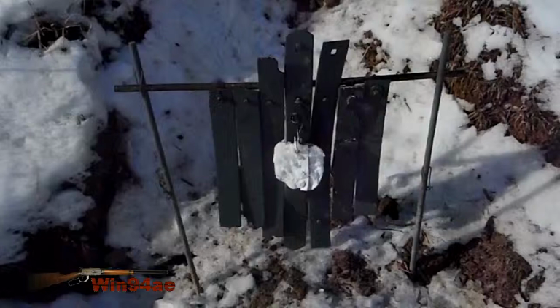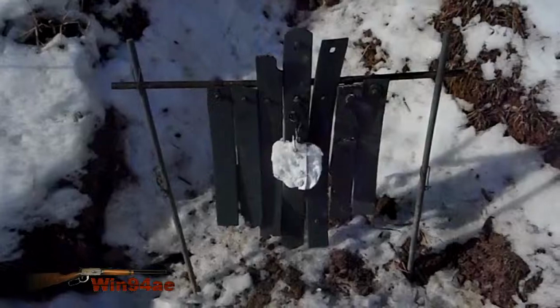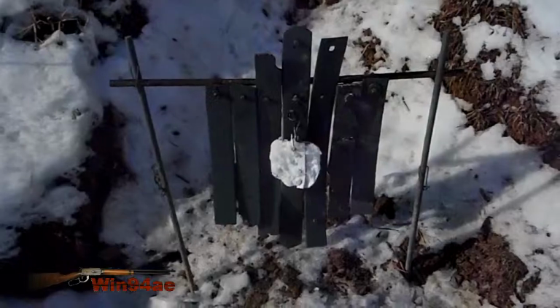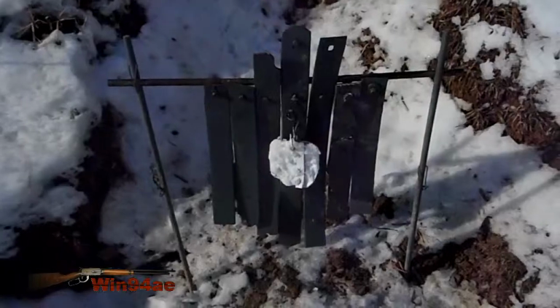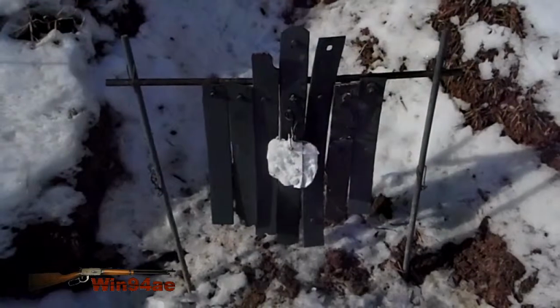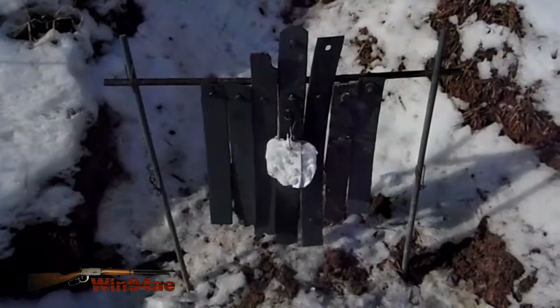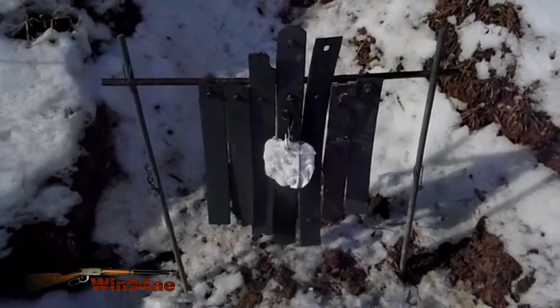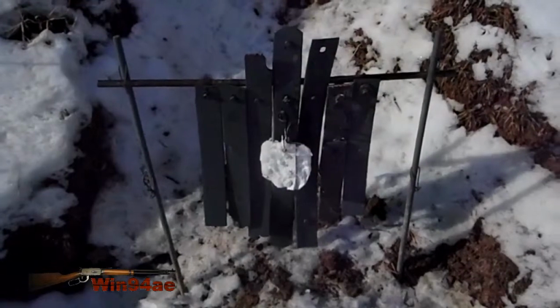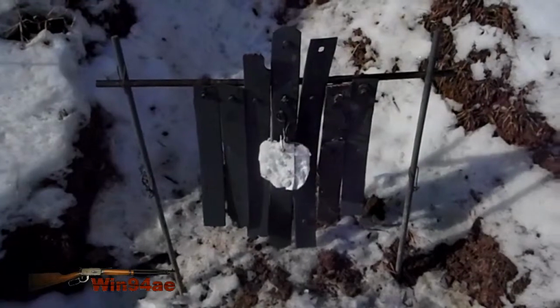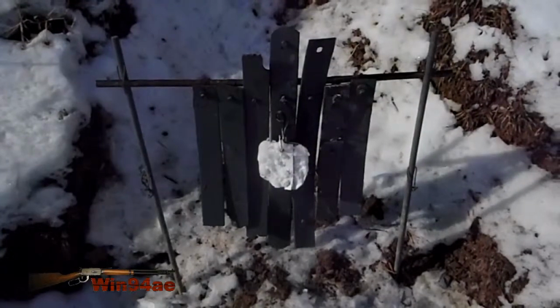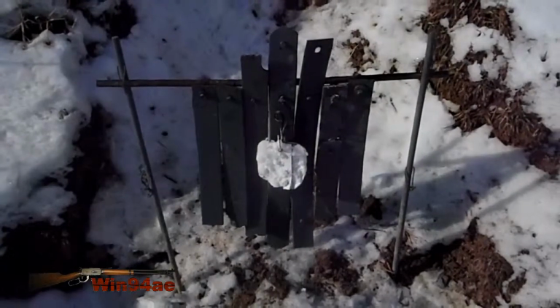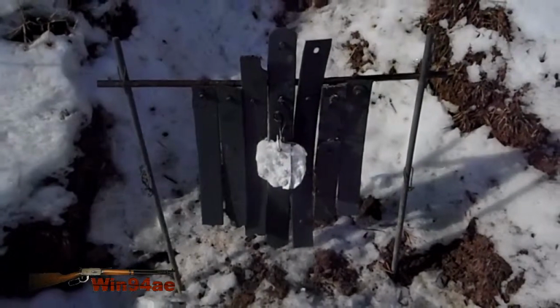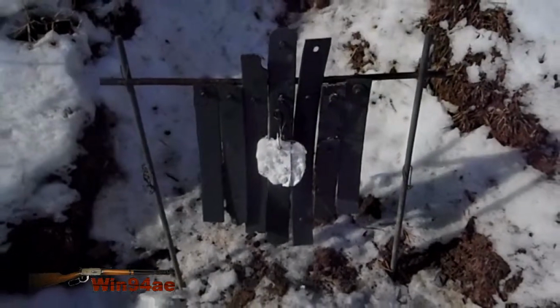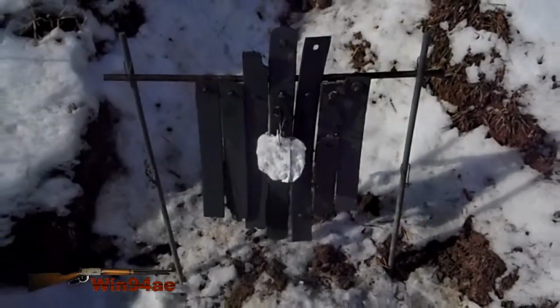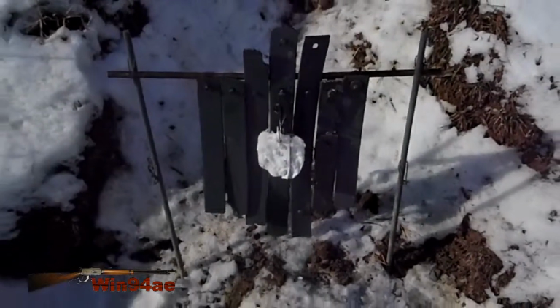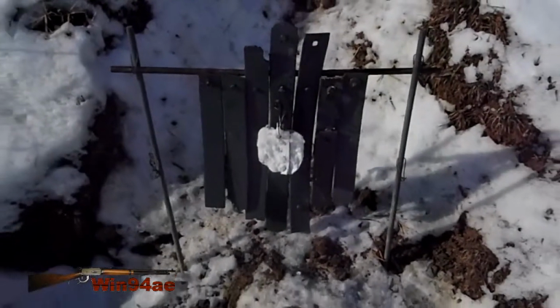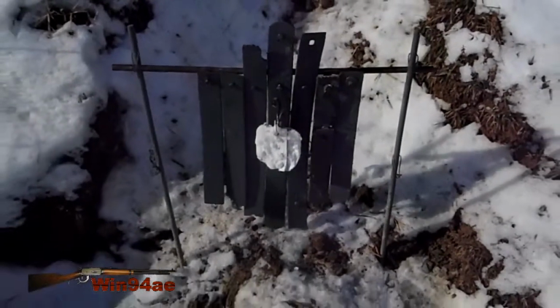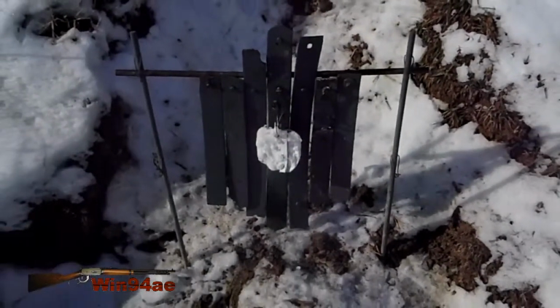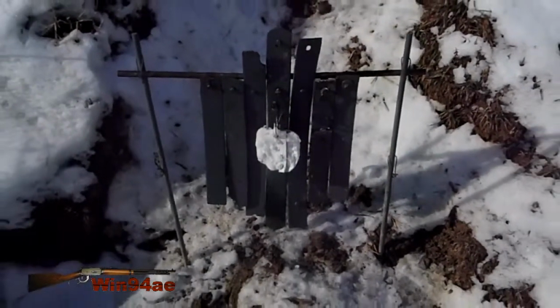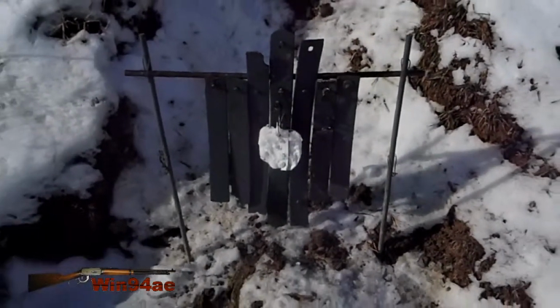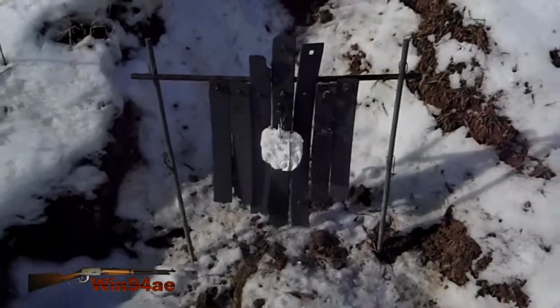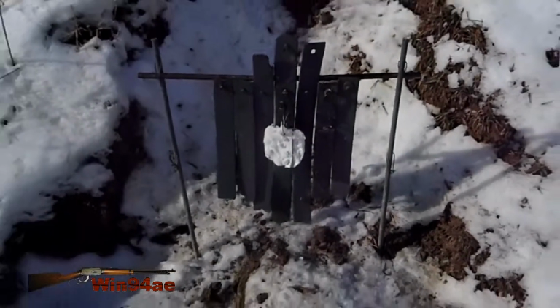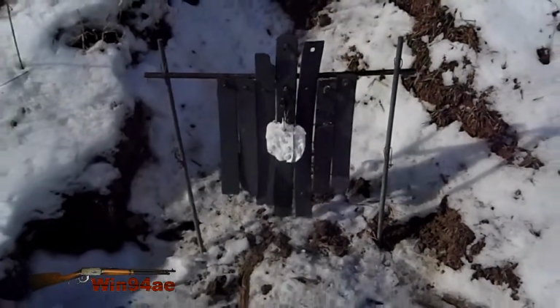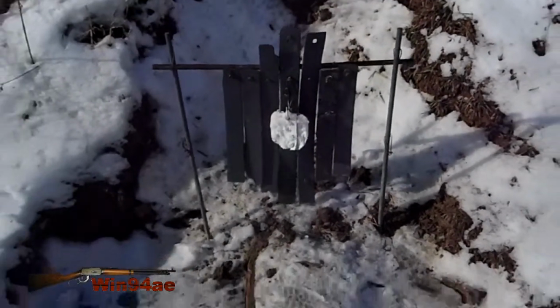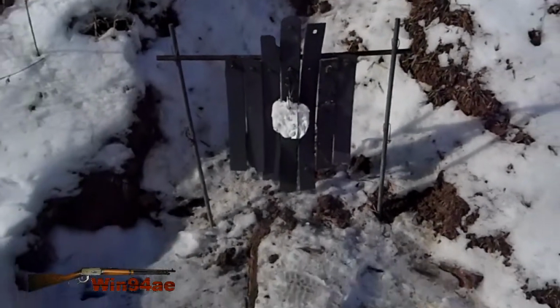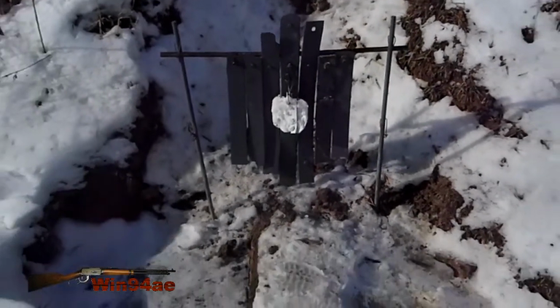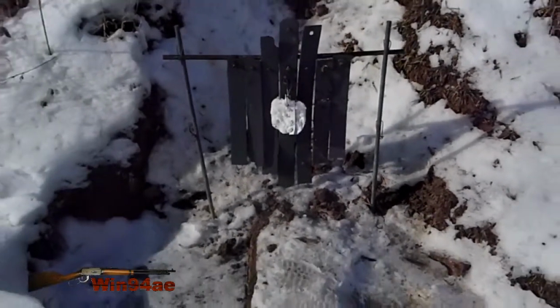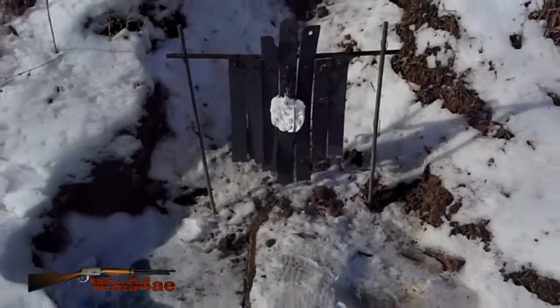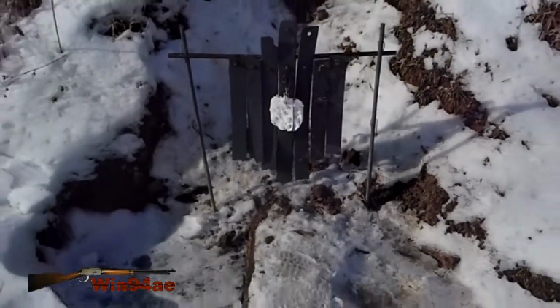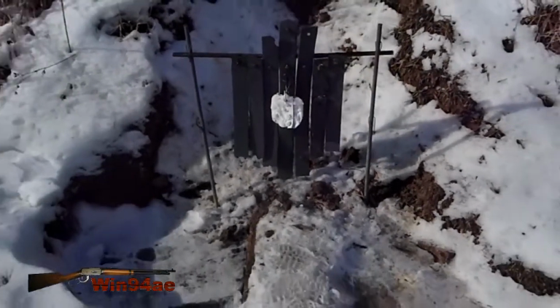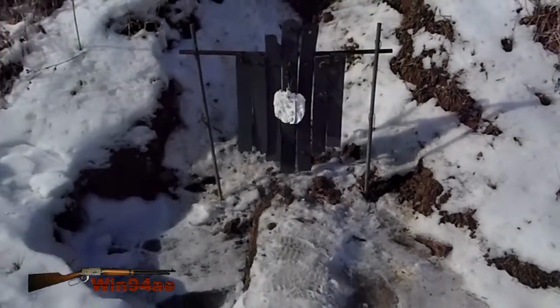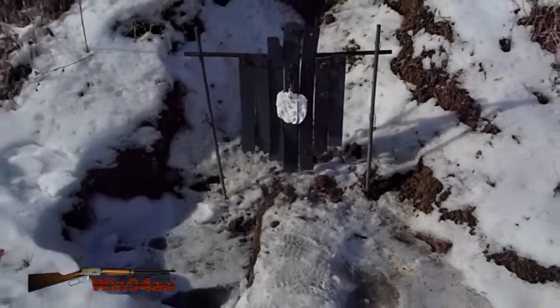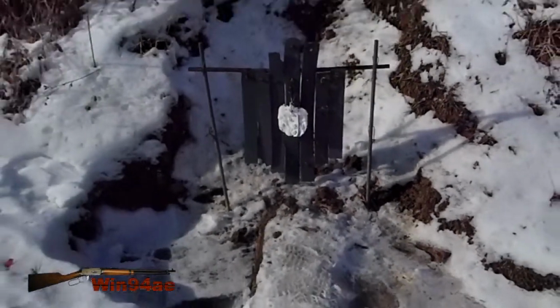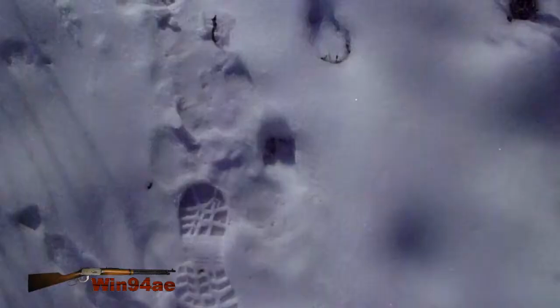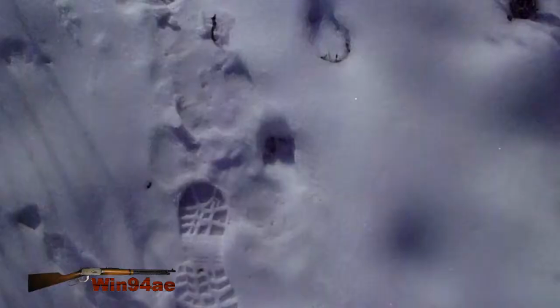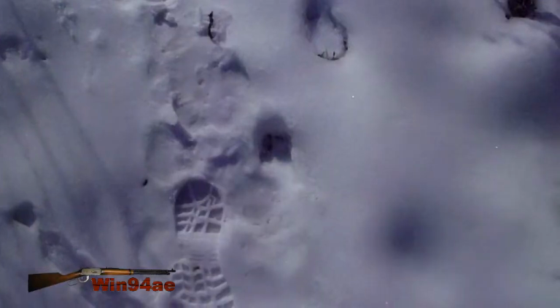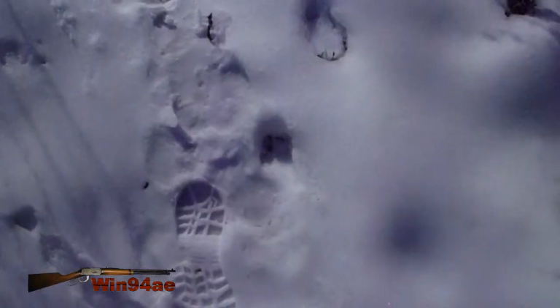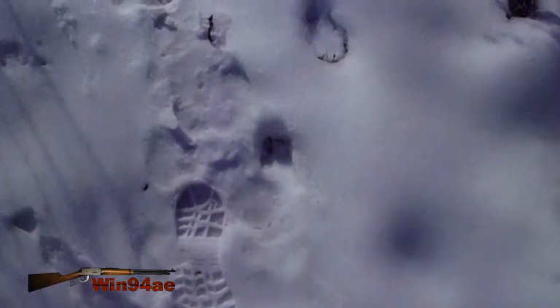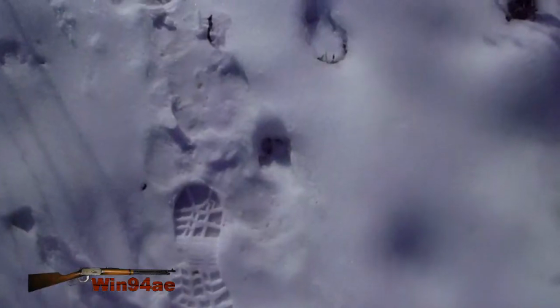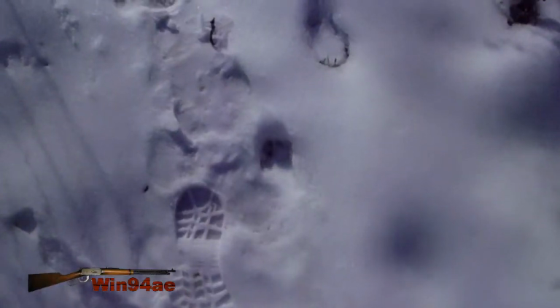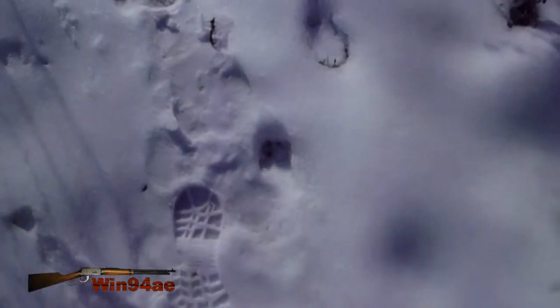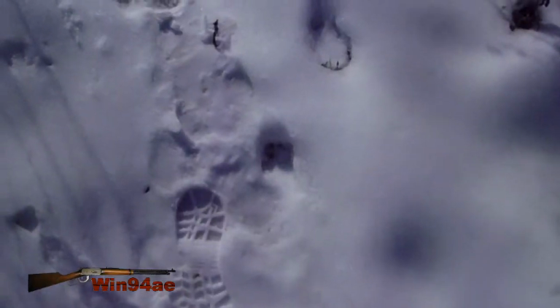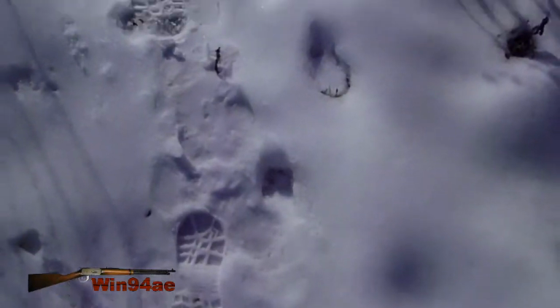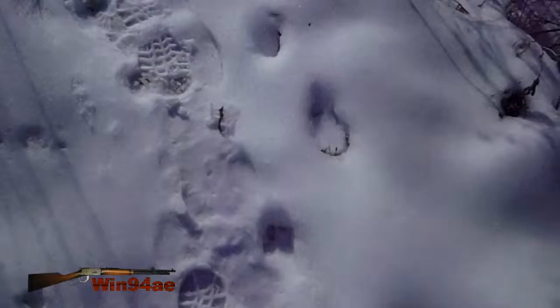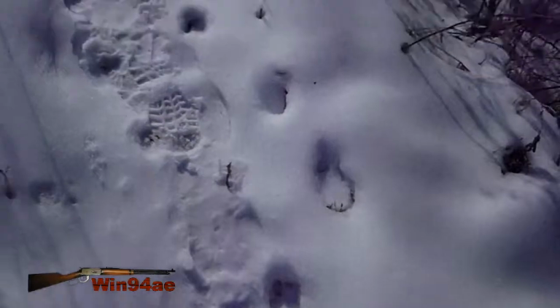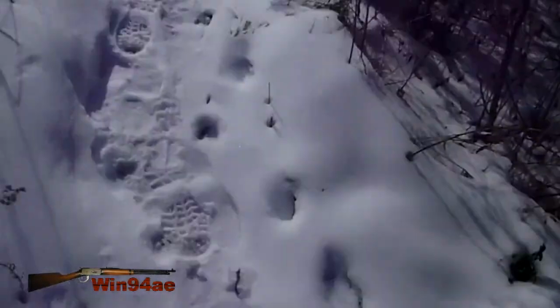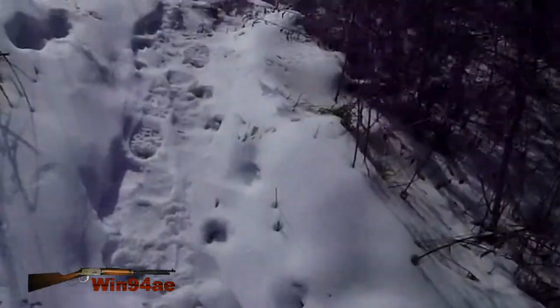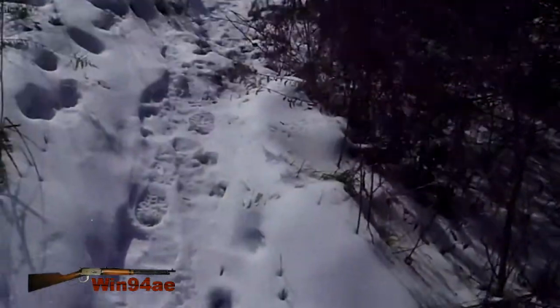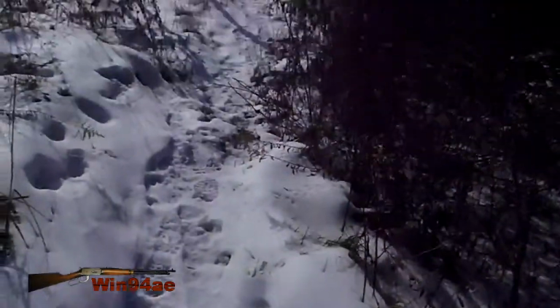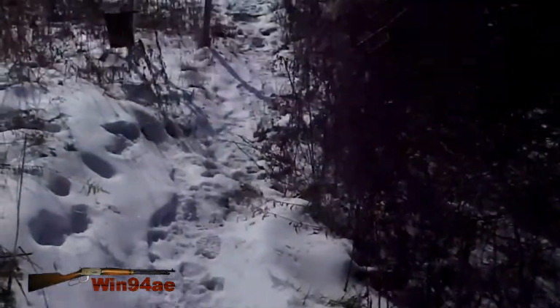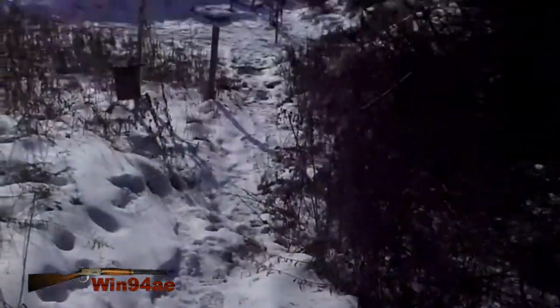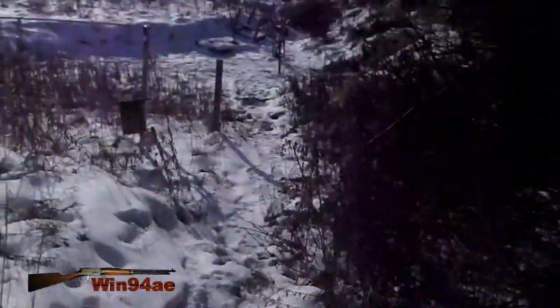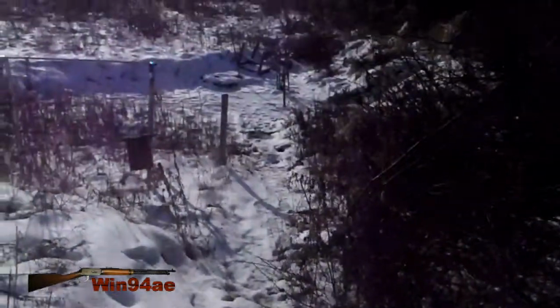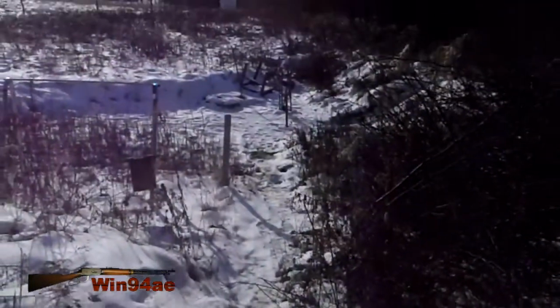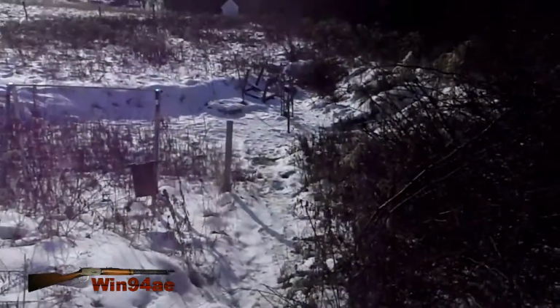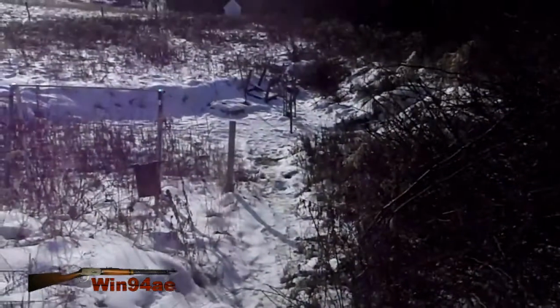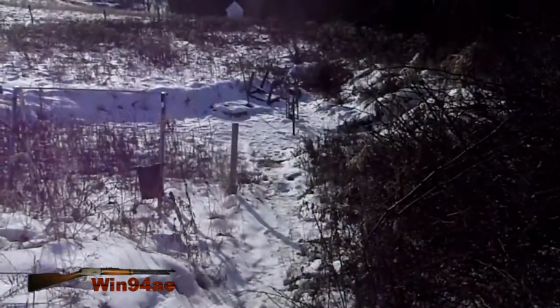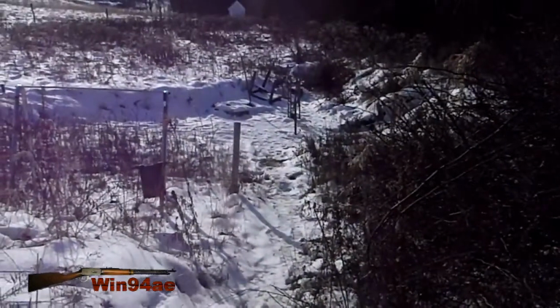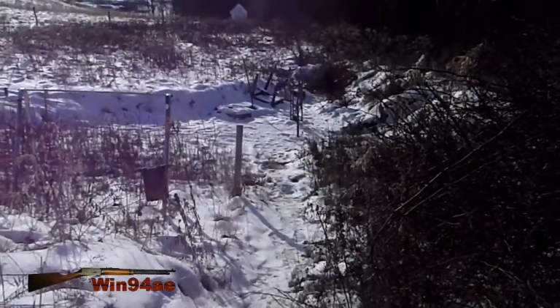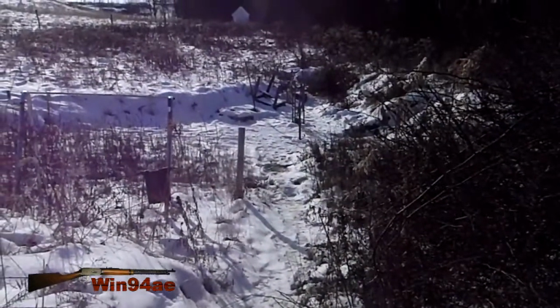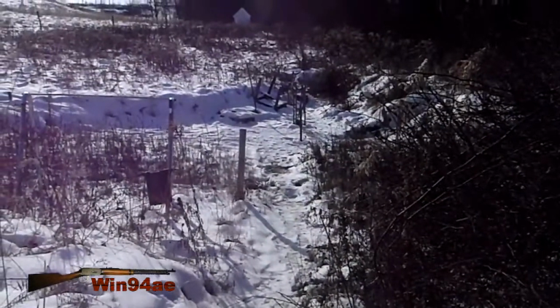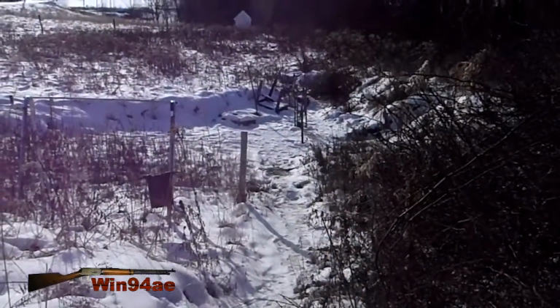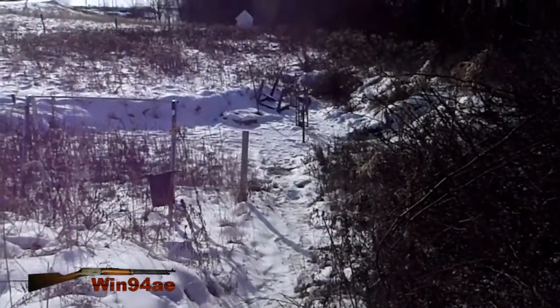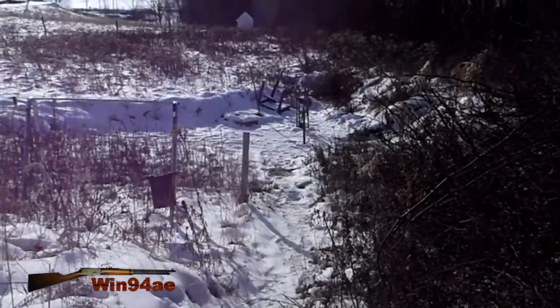Five inch target from the torso. Last night a deer was walking around the targets.